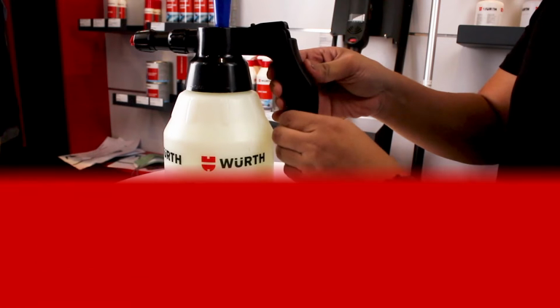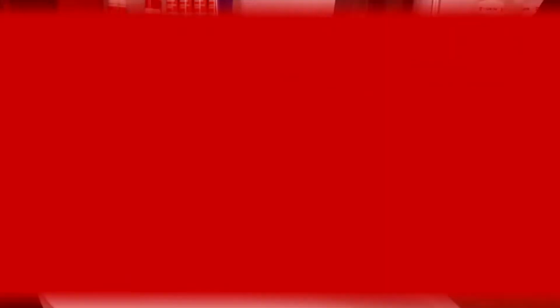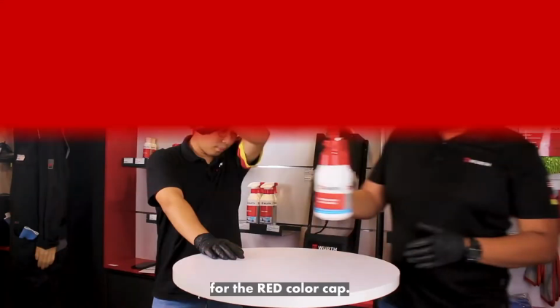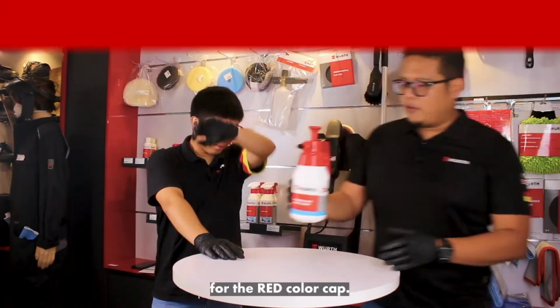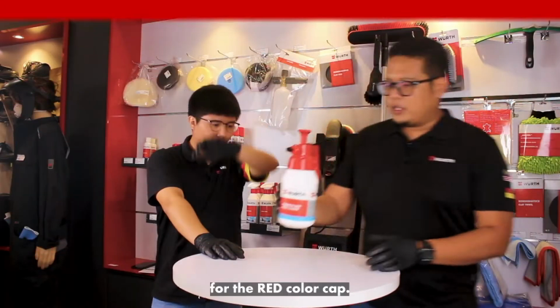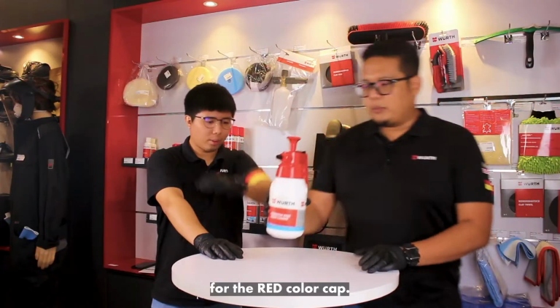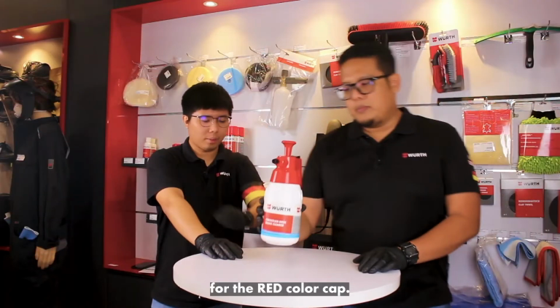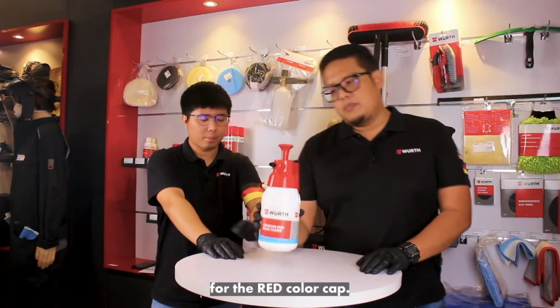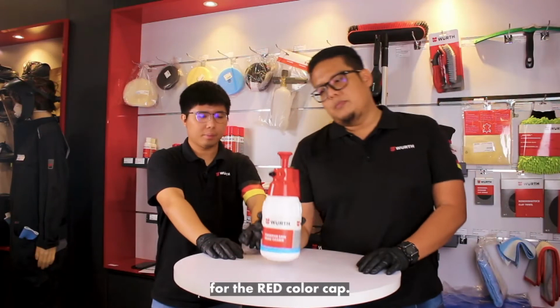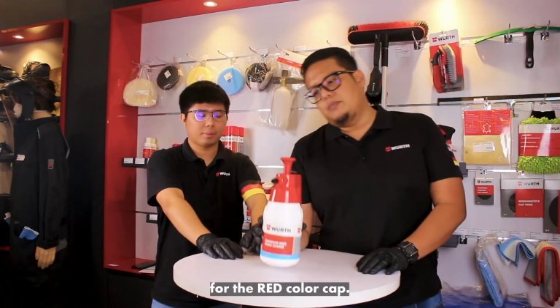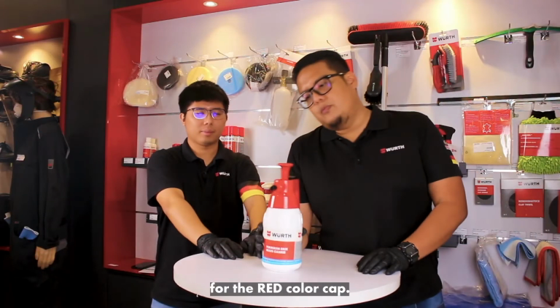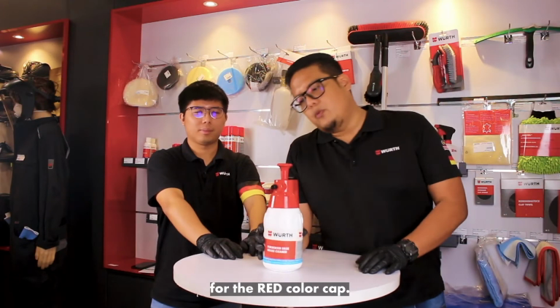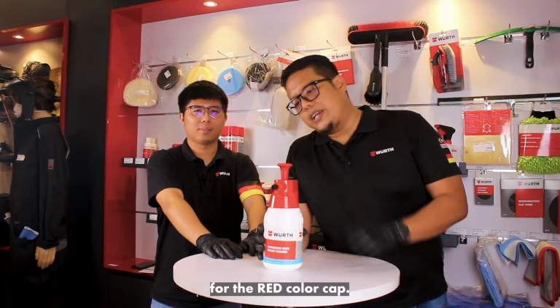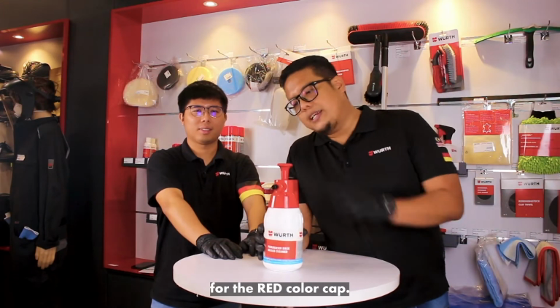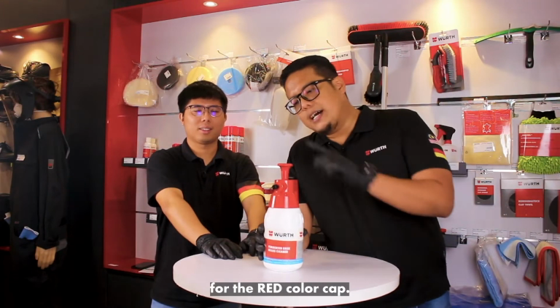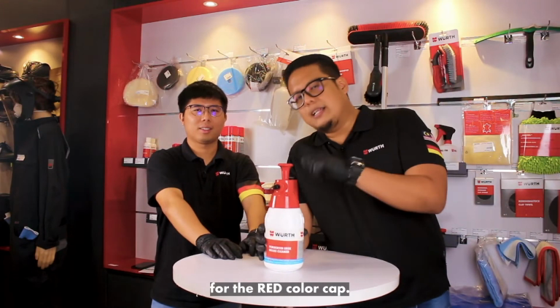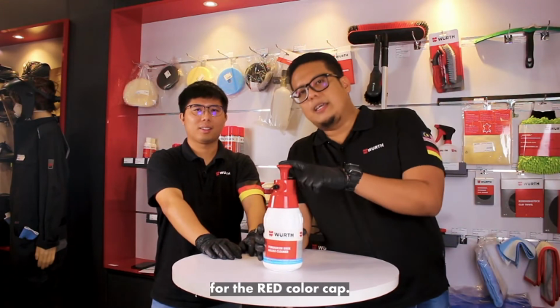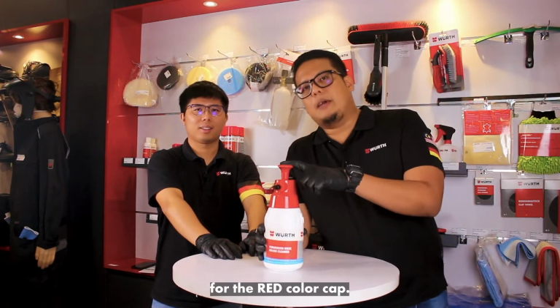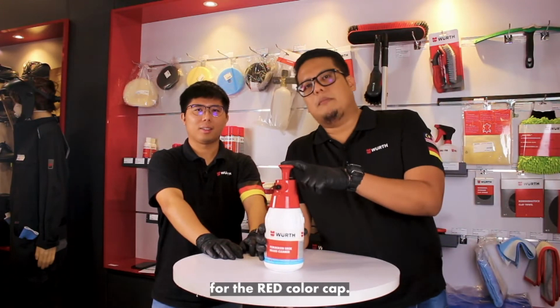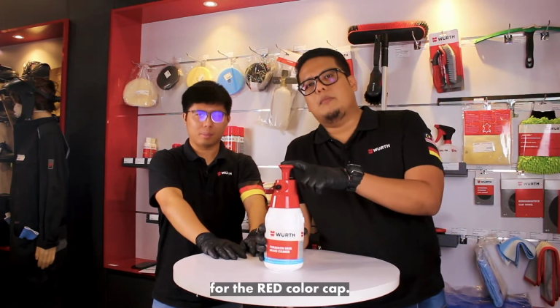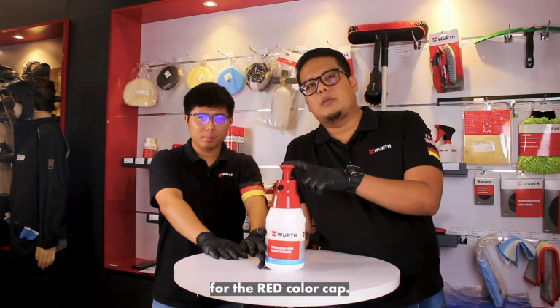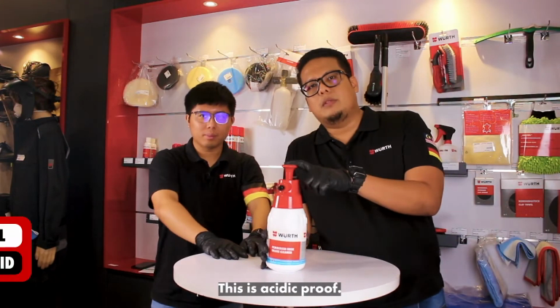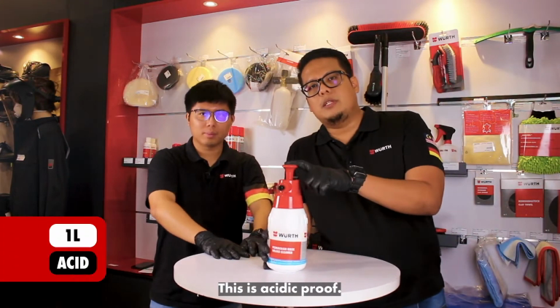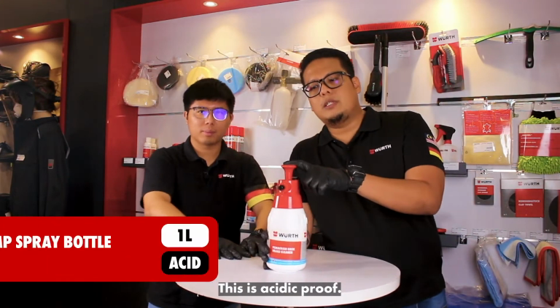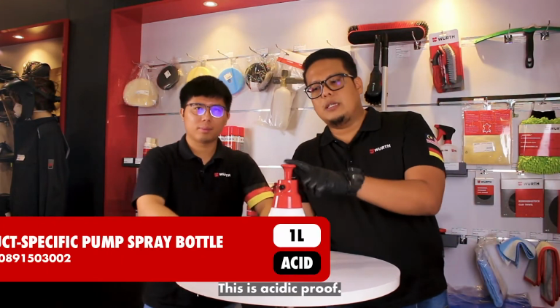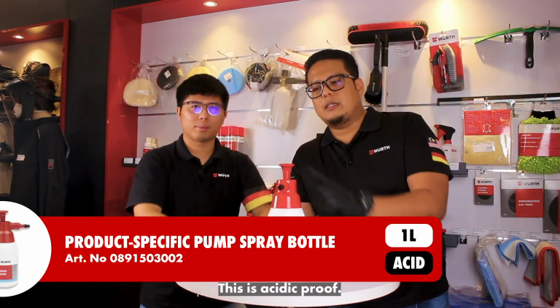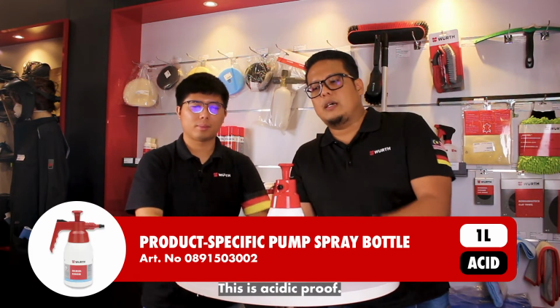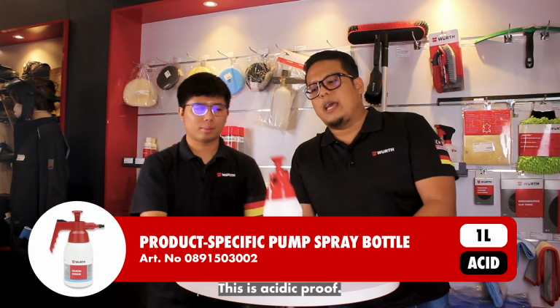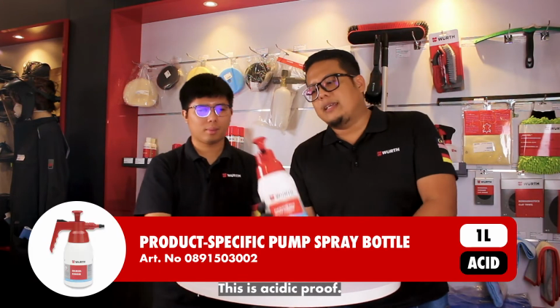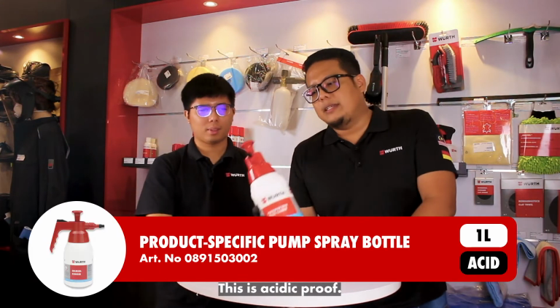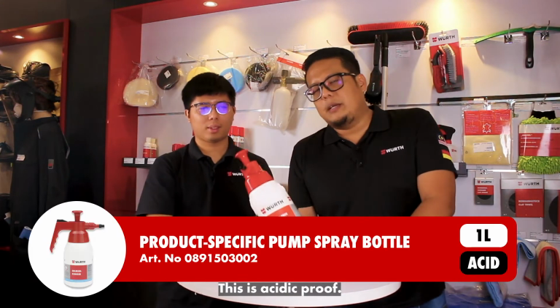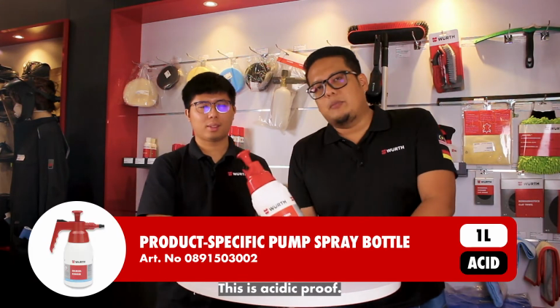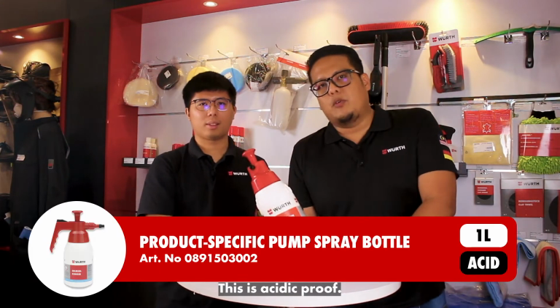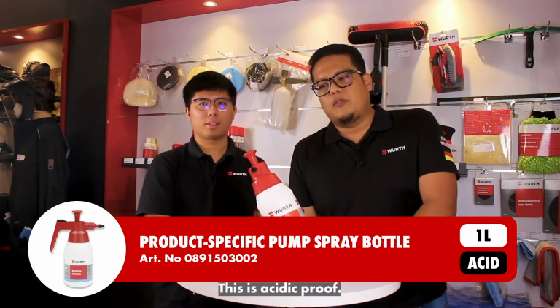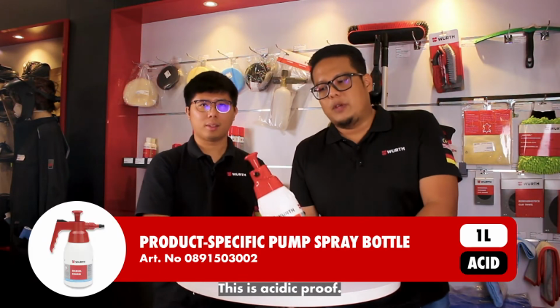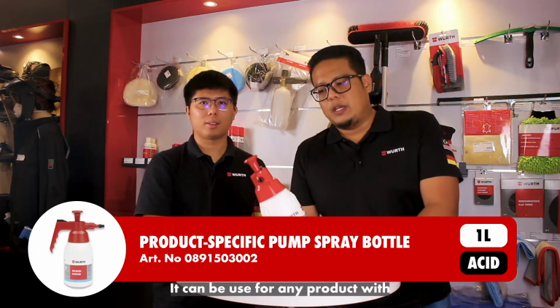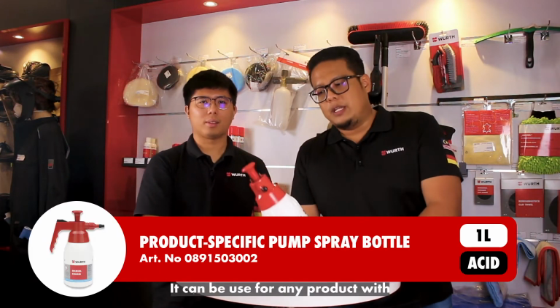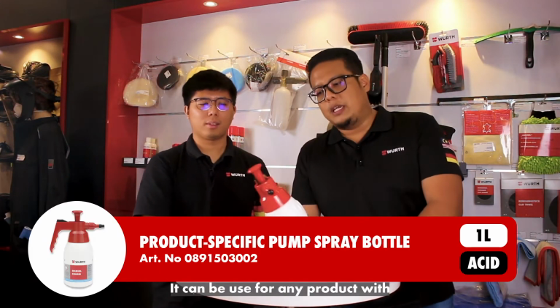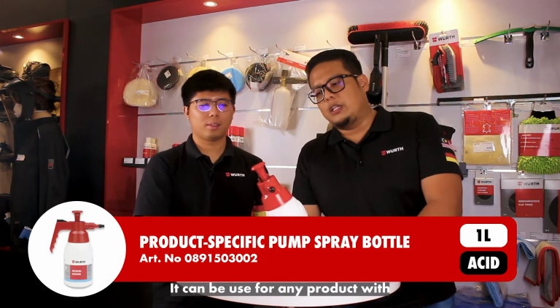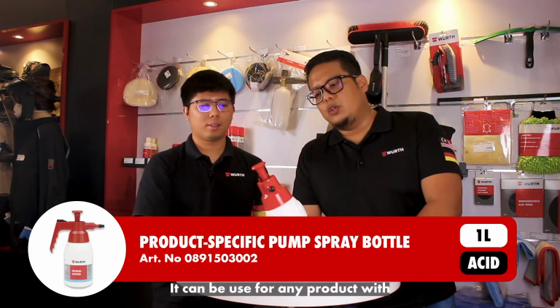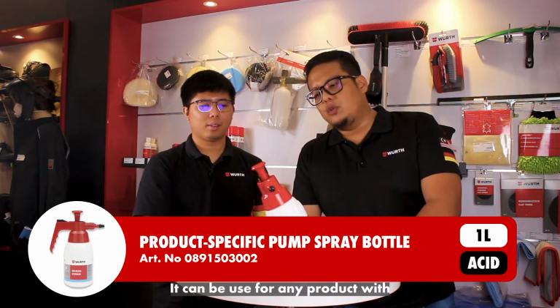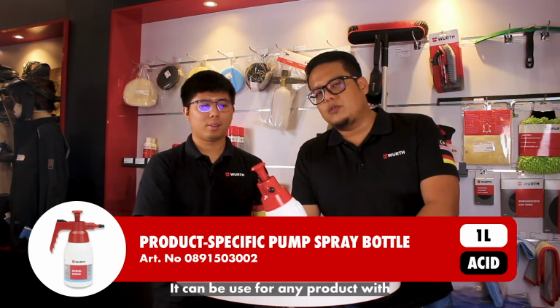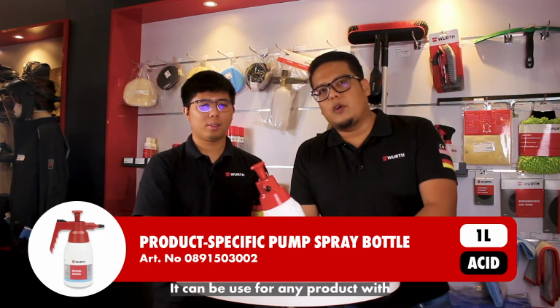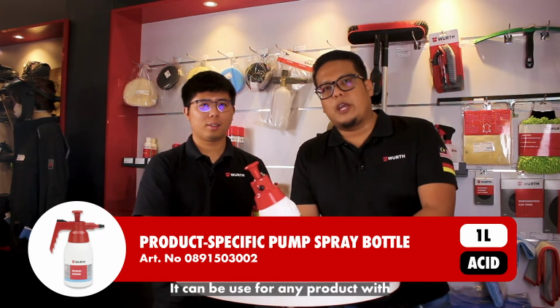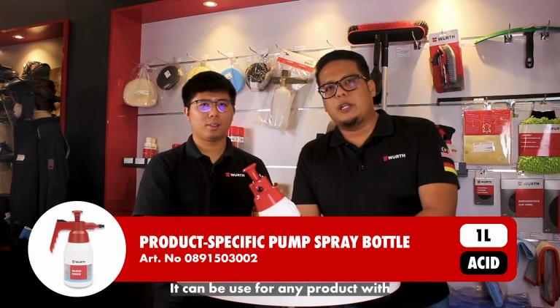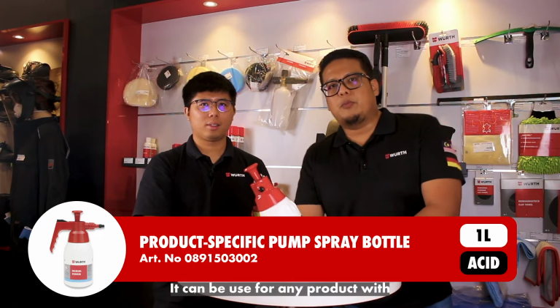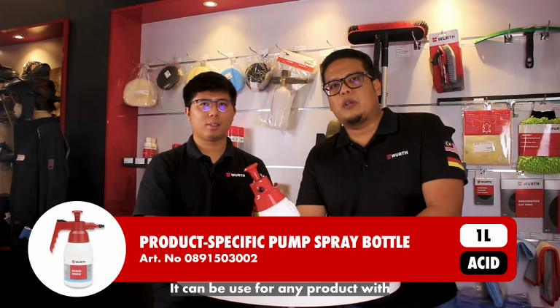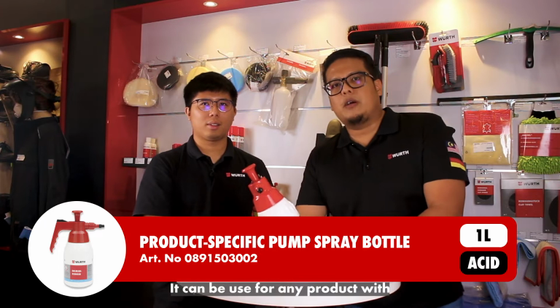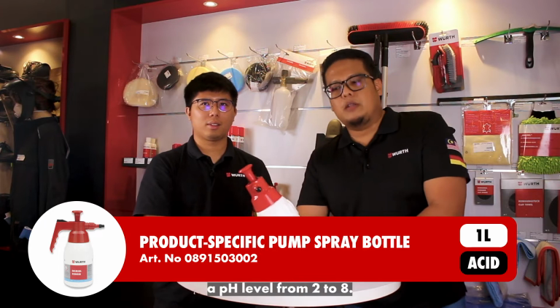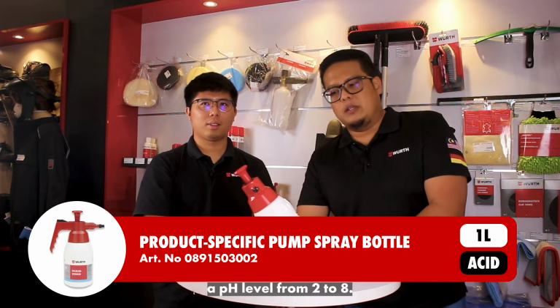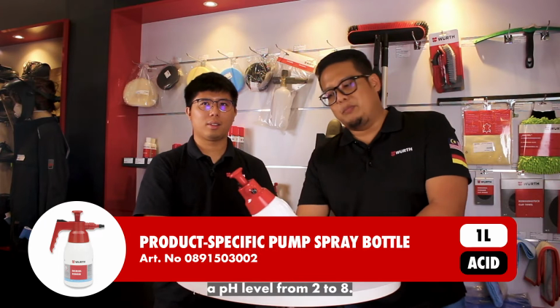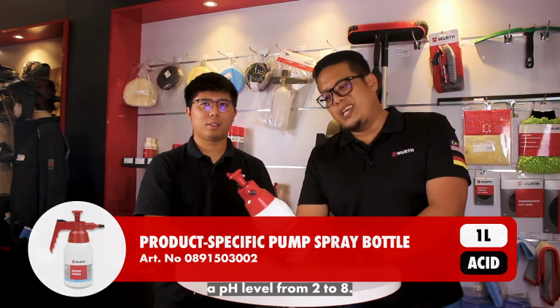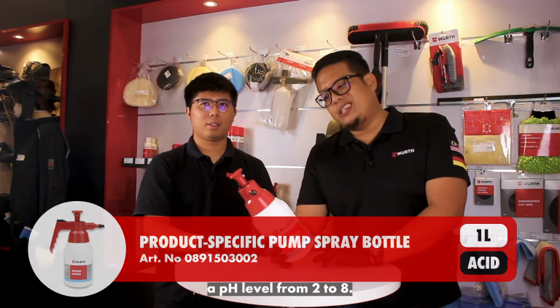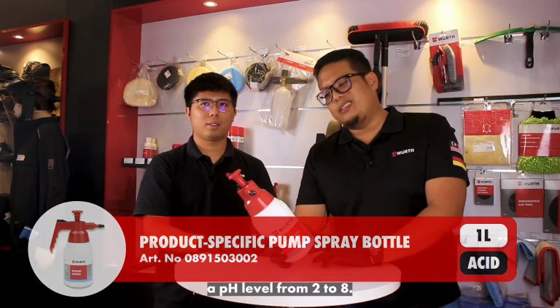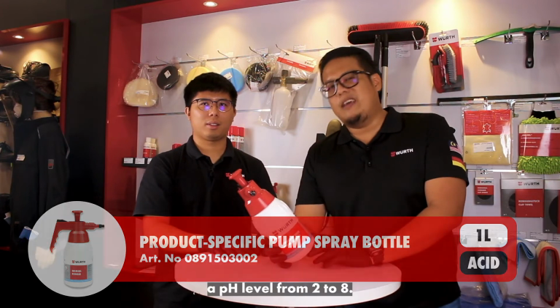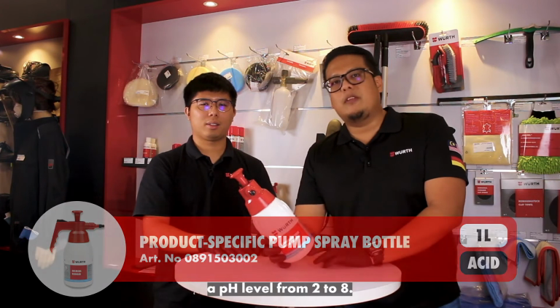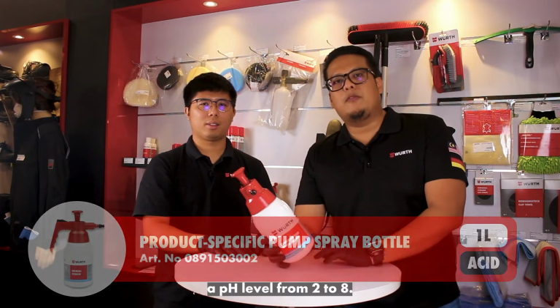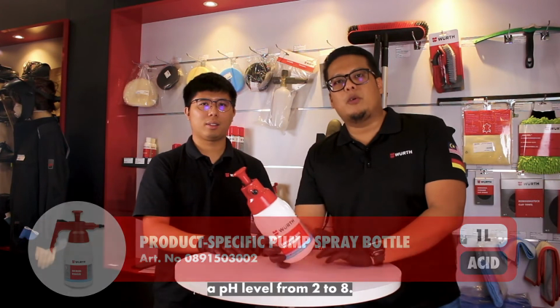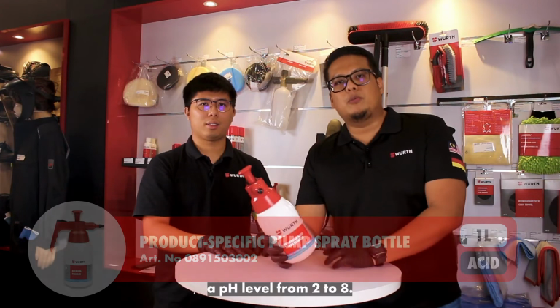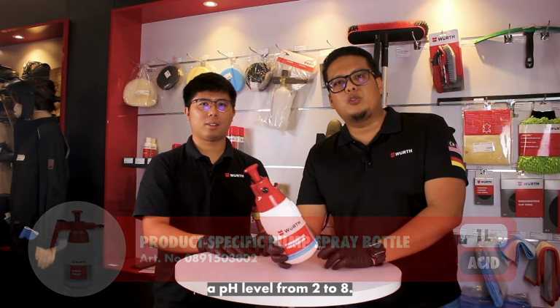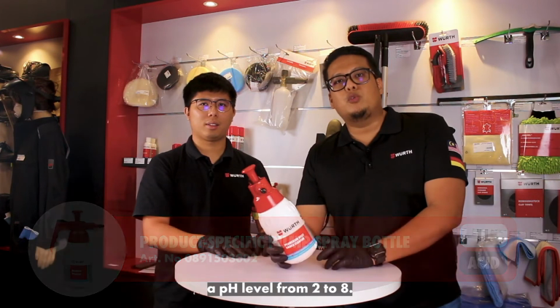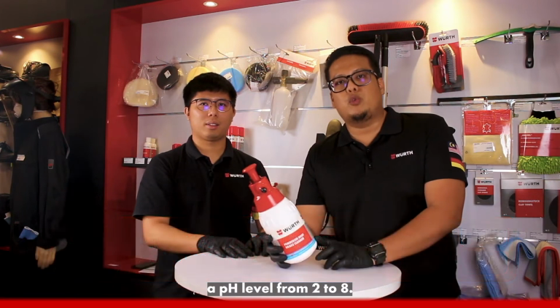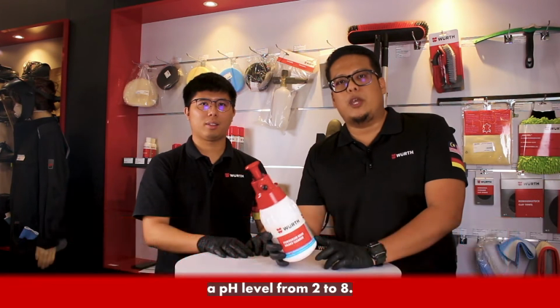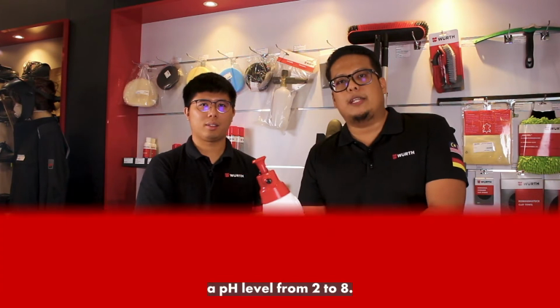For the red color cap, this is acidic proof. It can be used for any product with a pH level from two to eight.